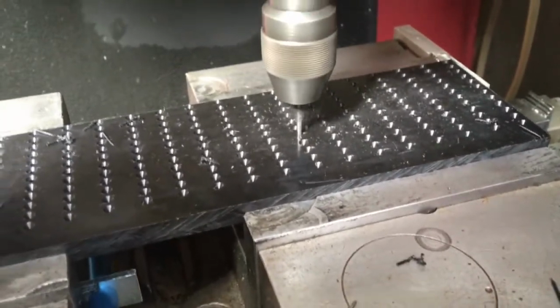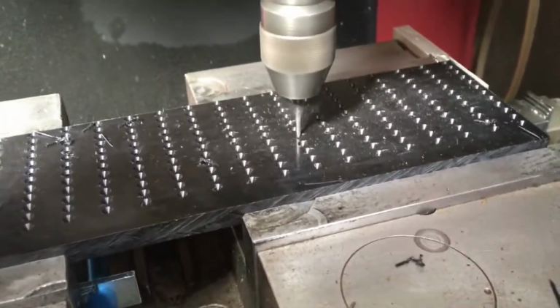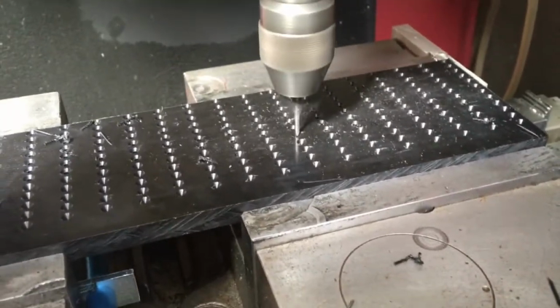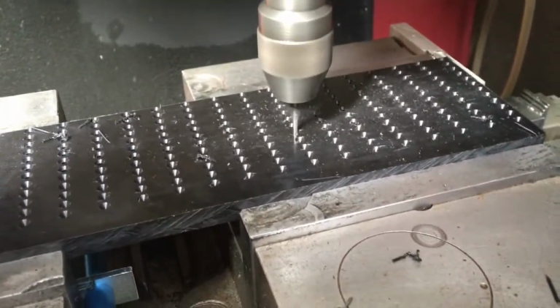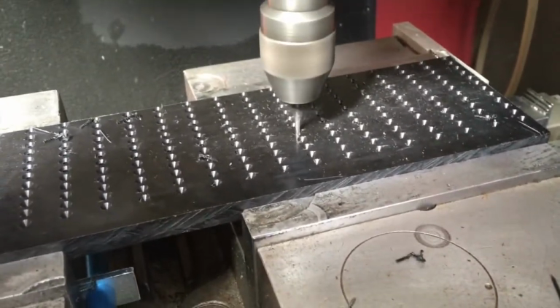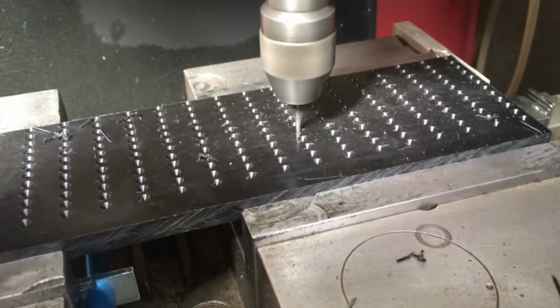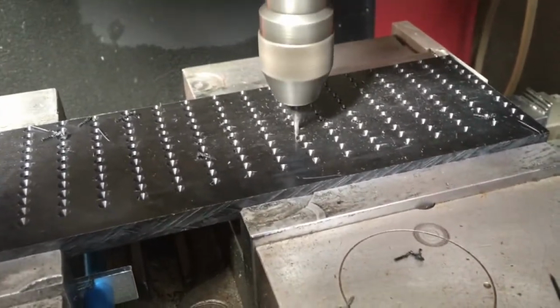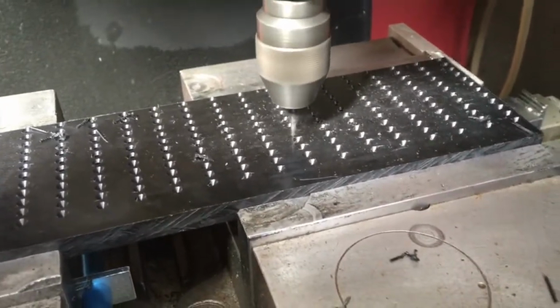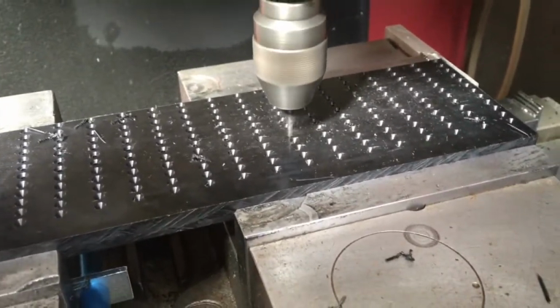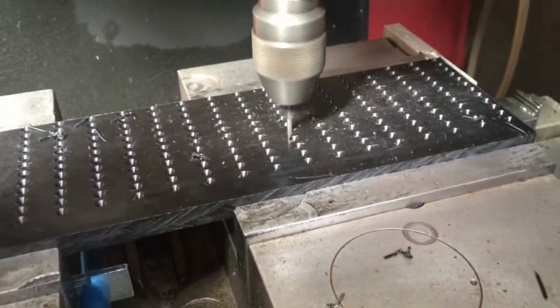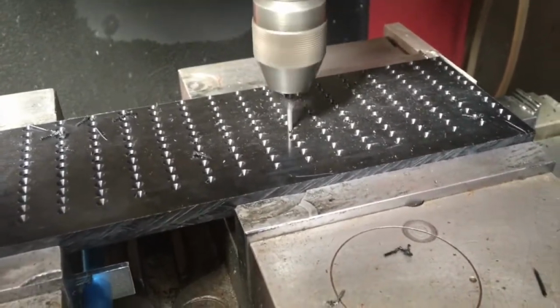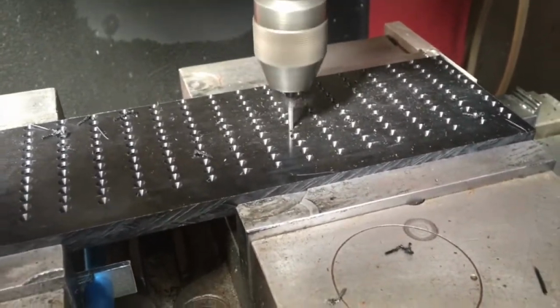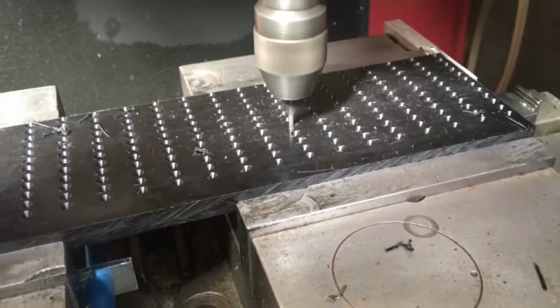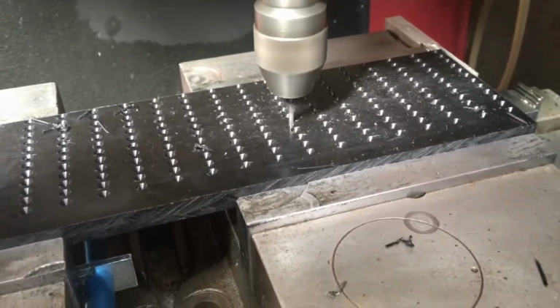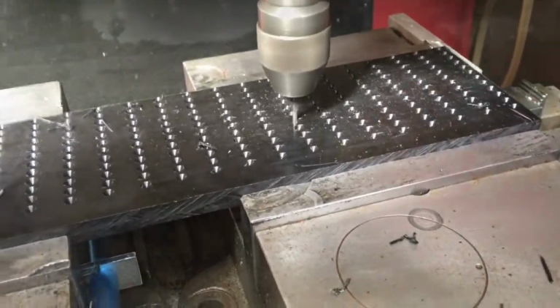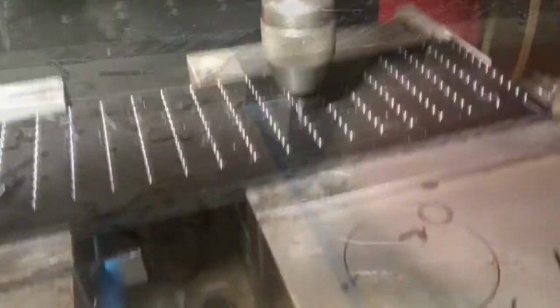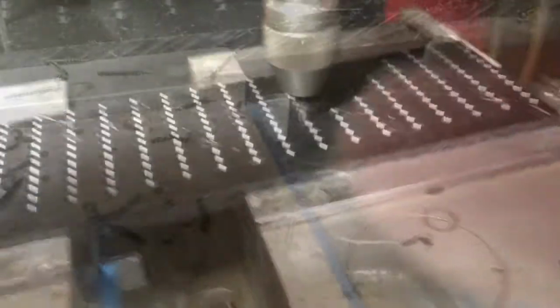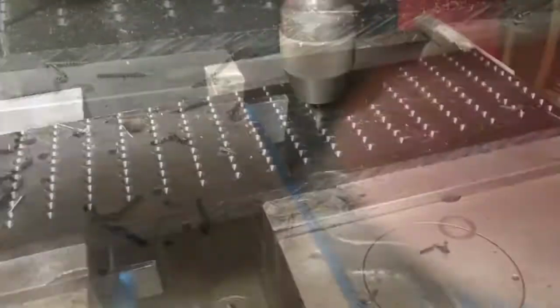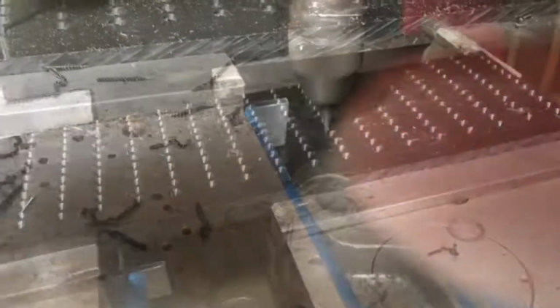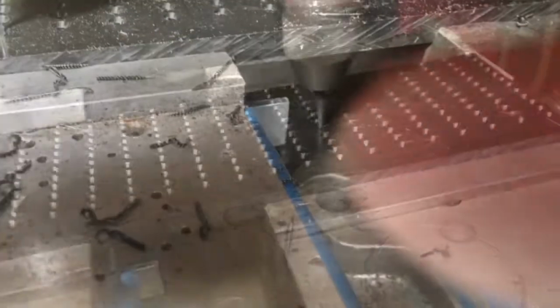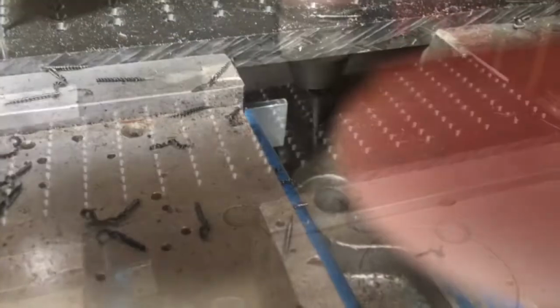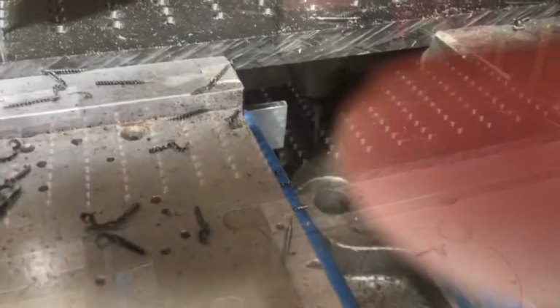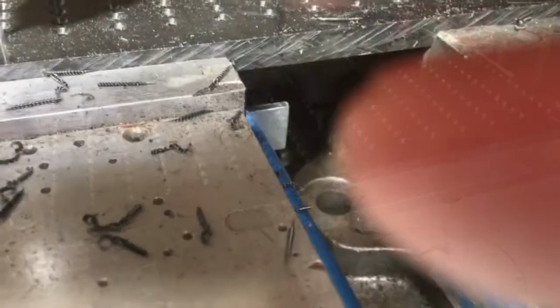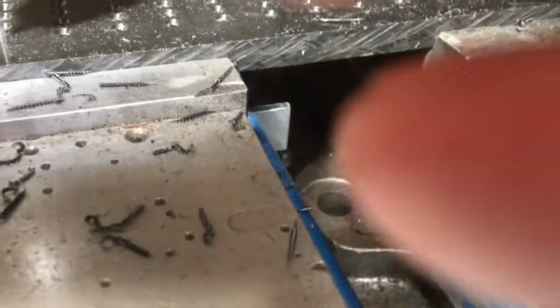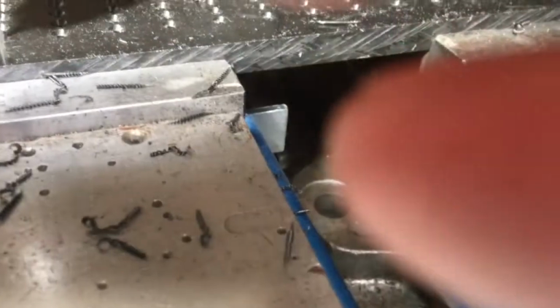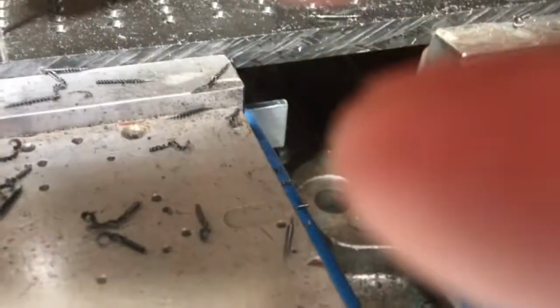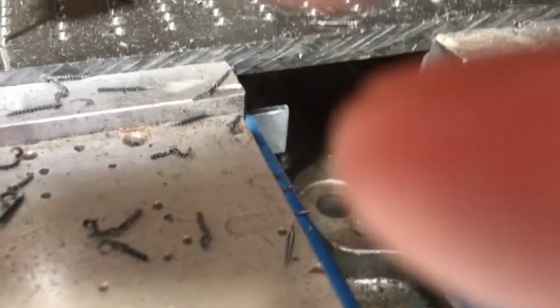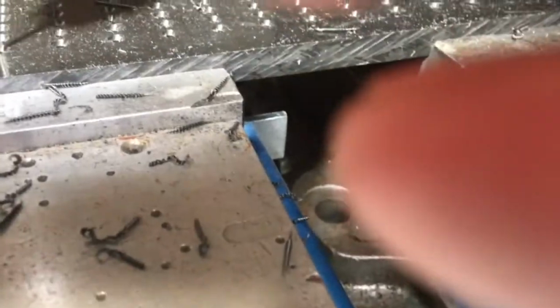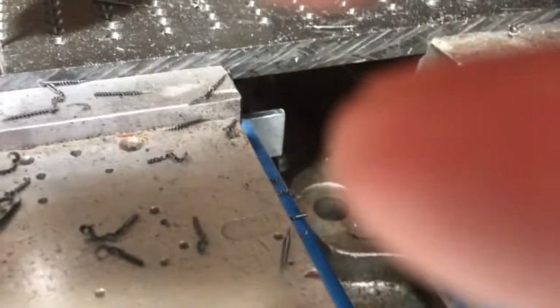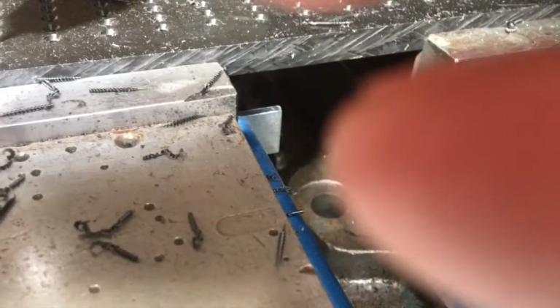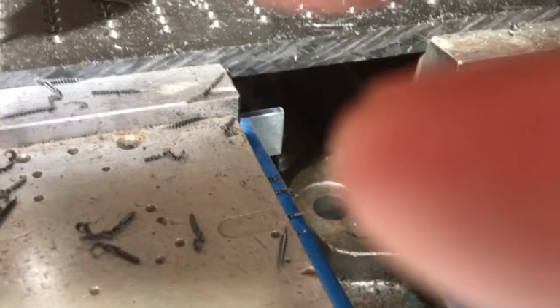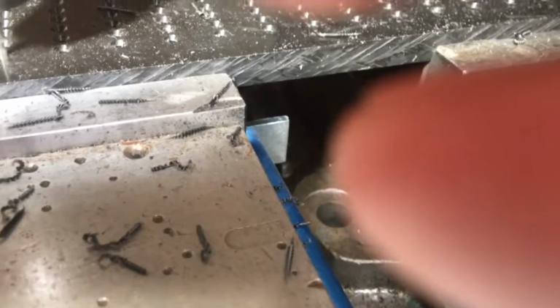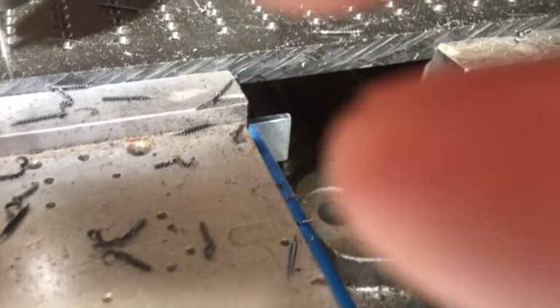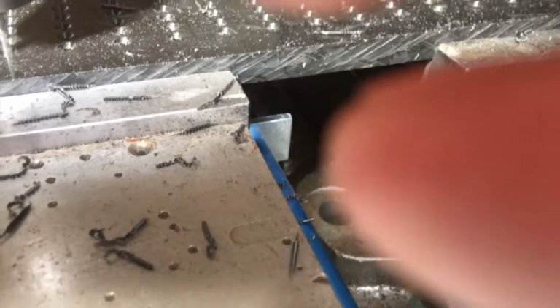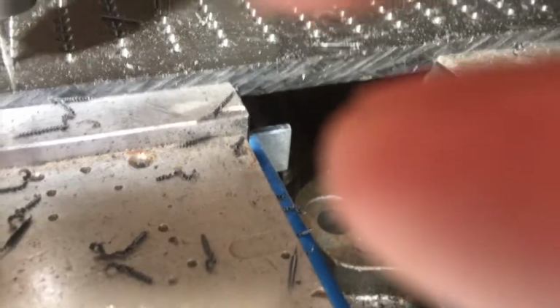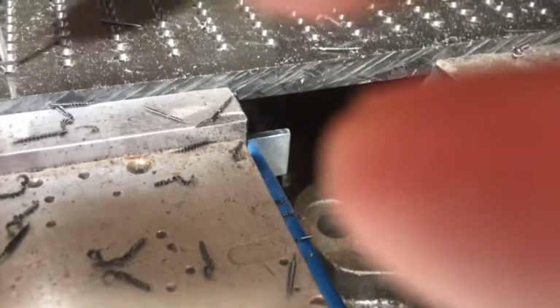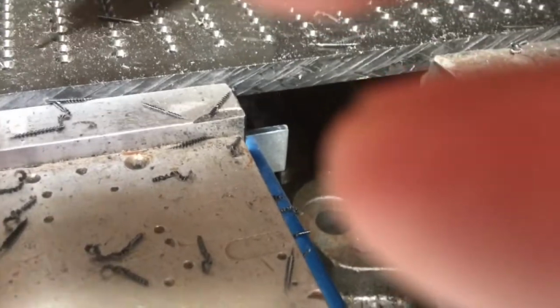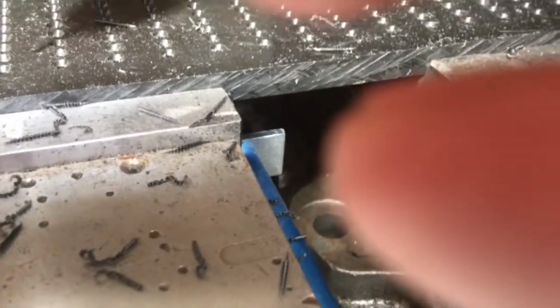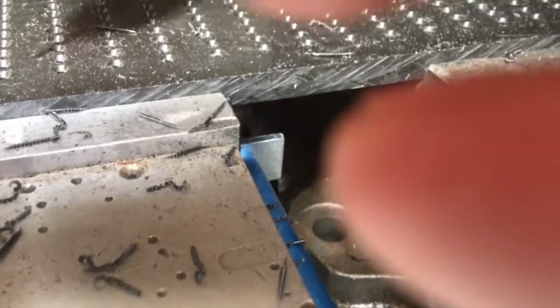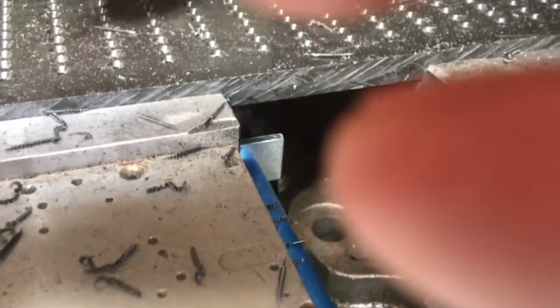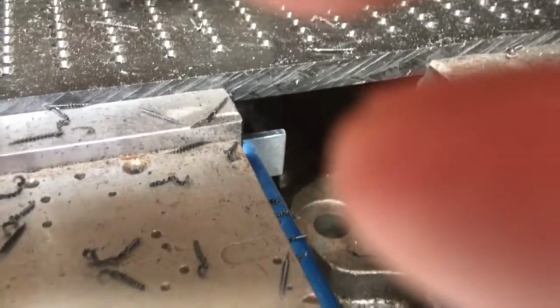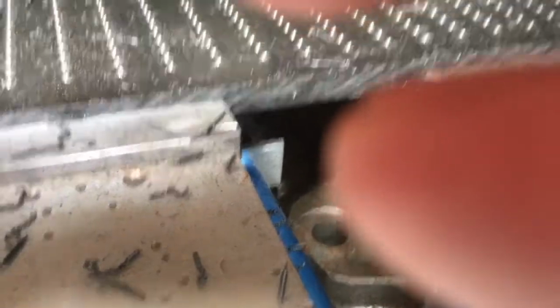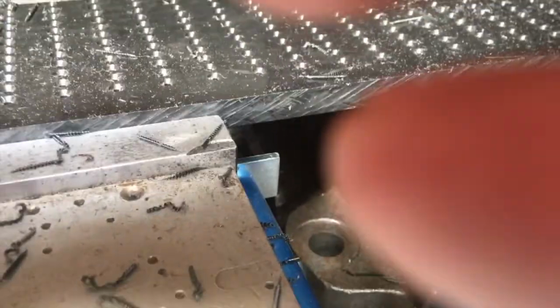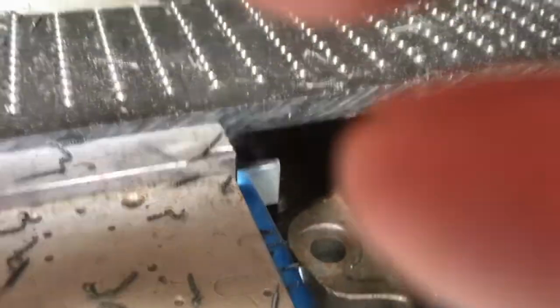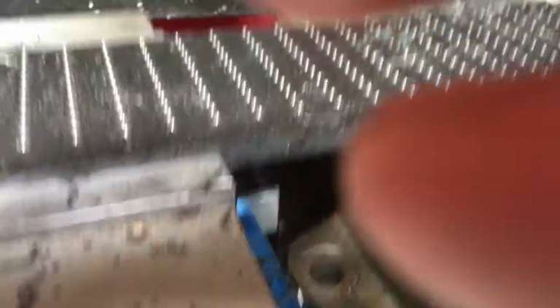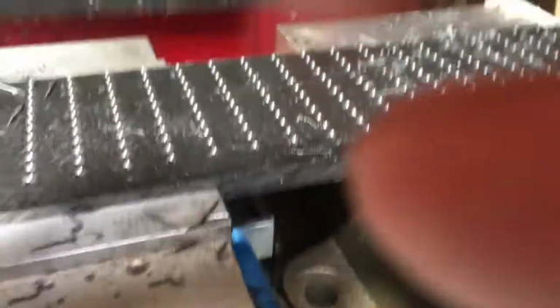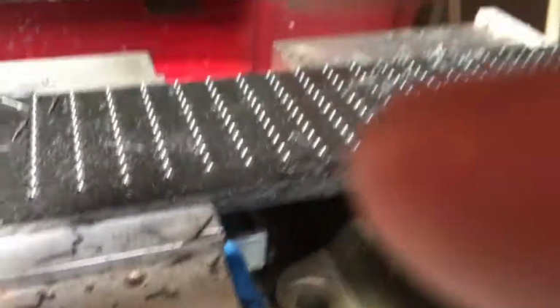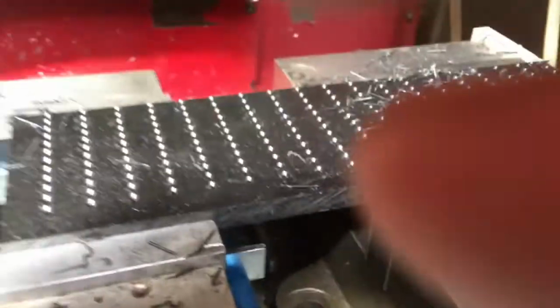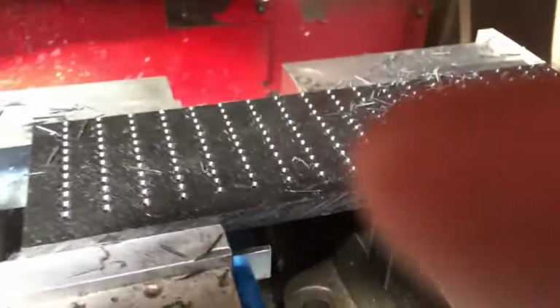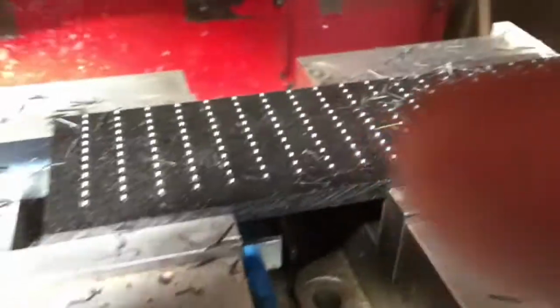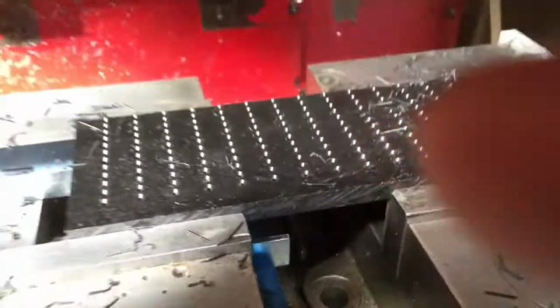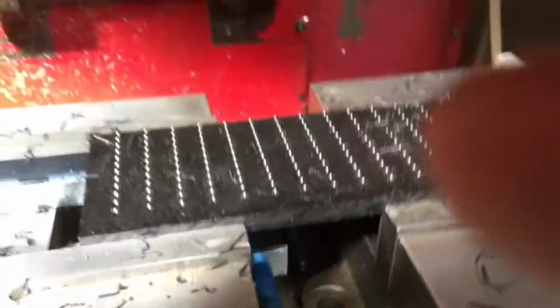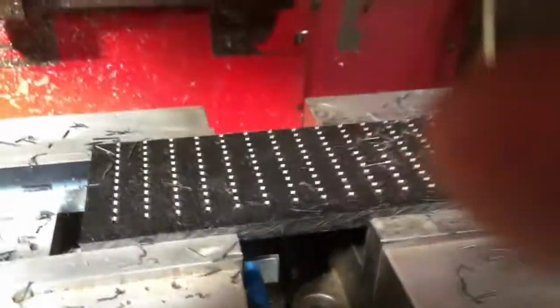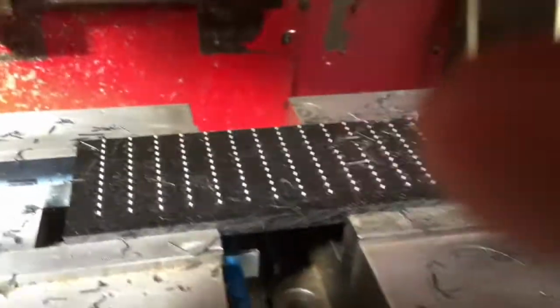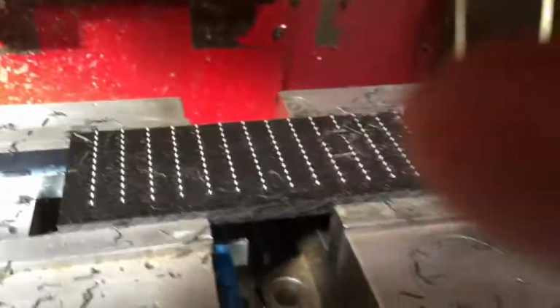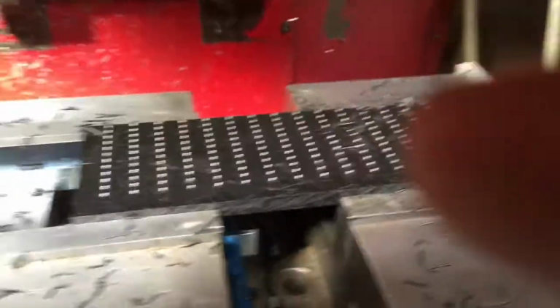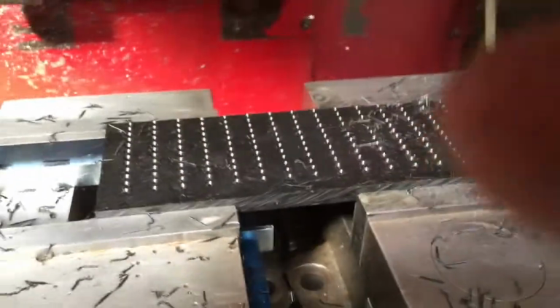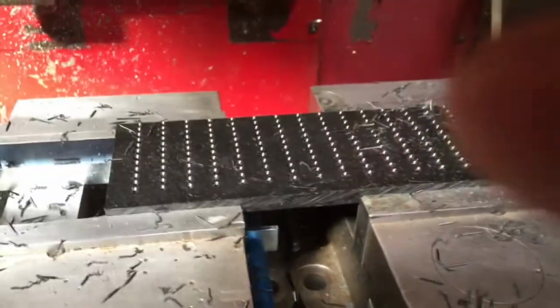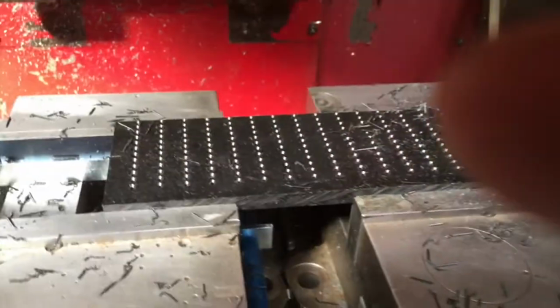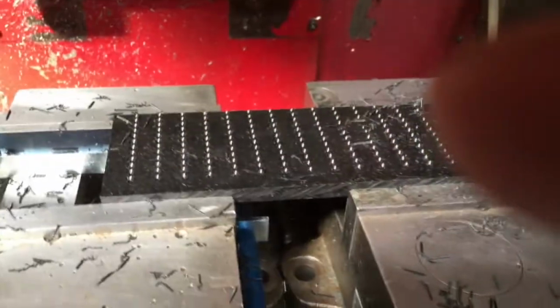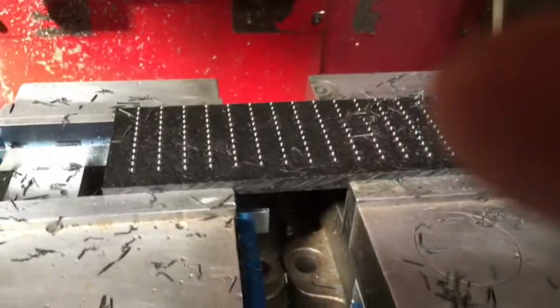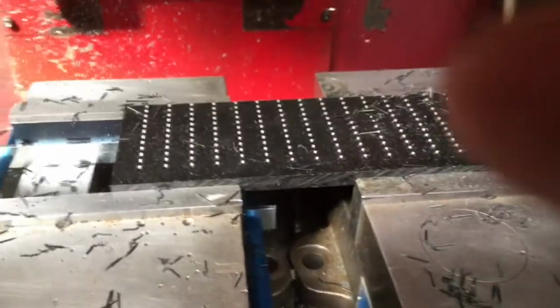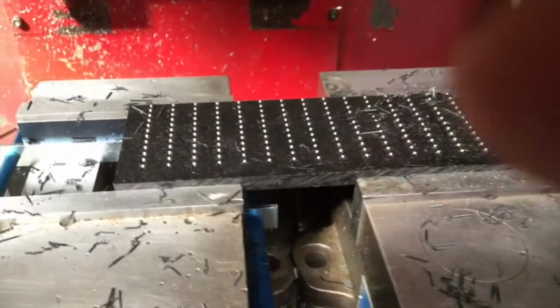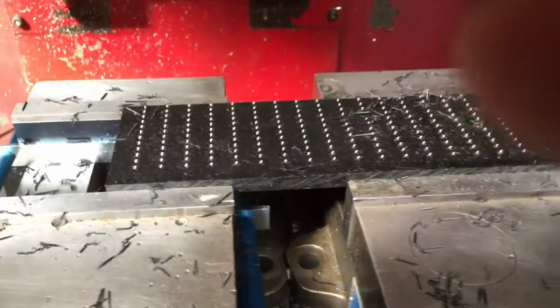Look at all those holes. Next, we get to tap all those holes — that goes even slower.